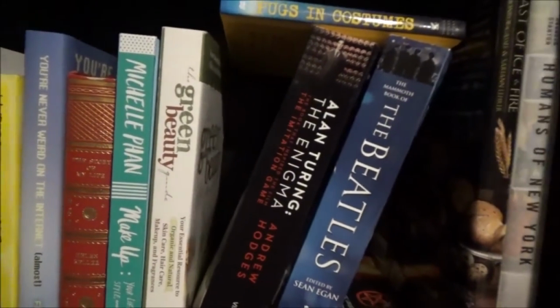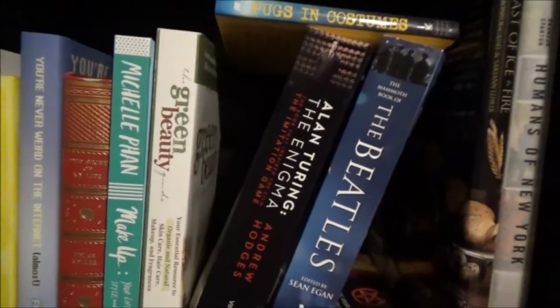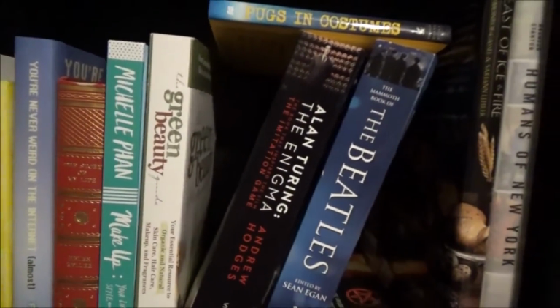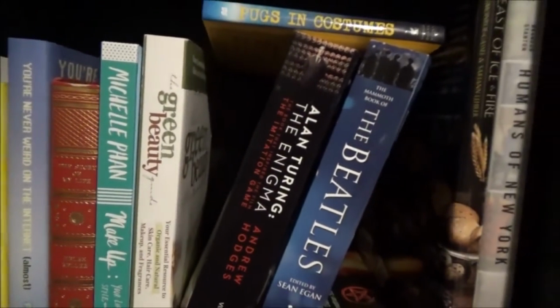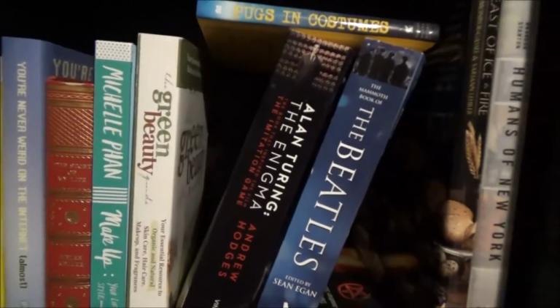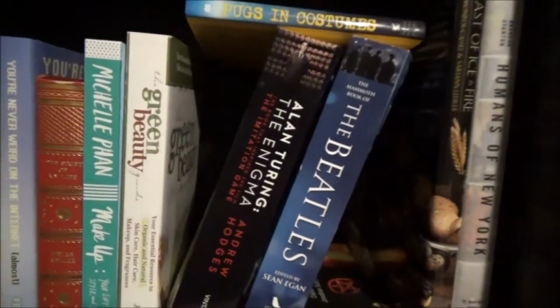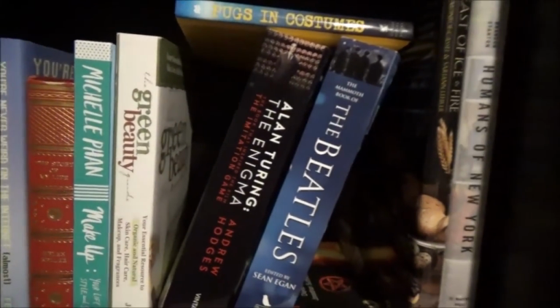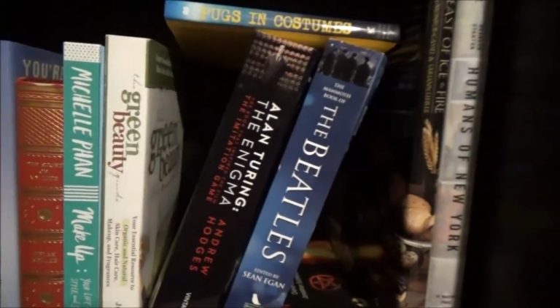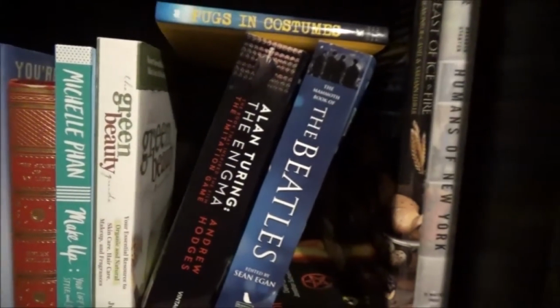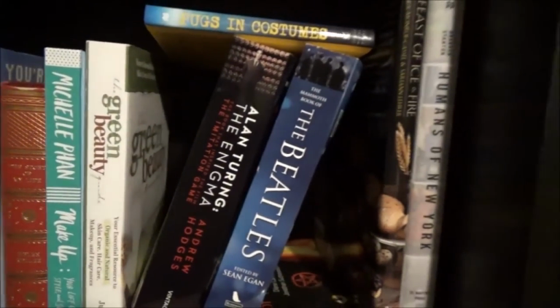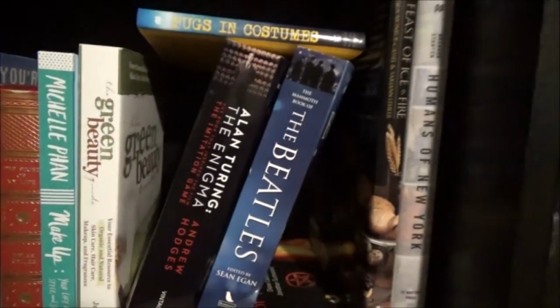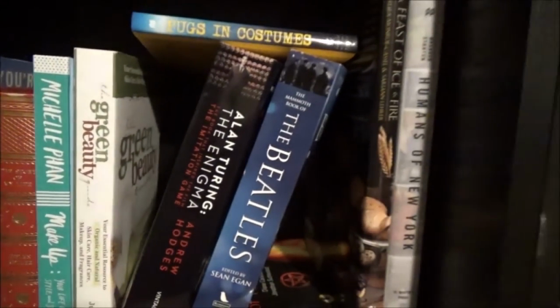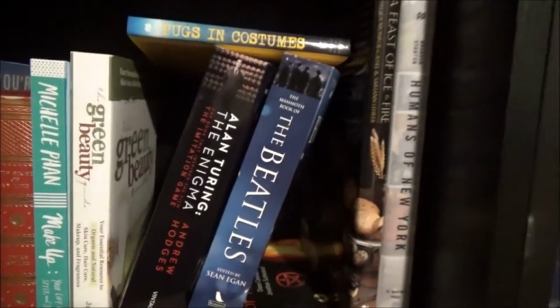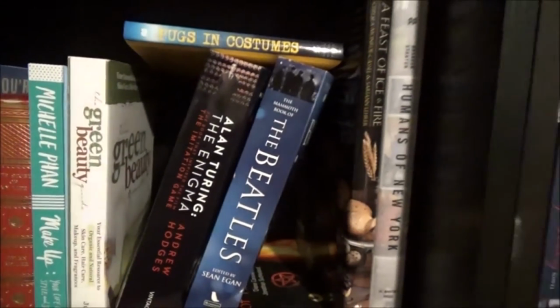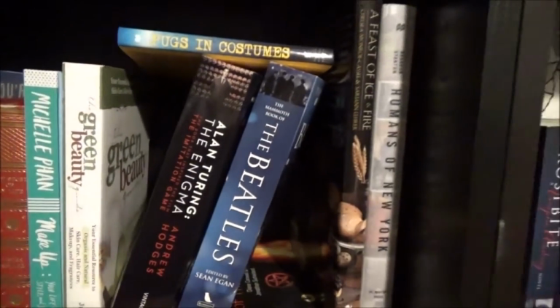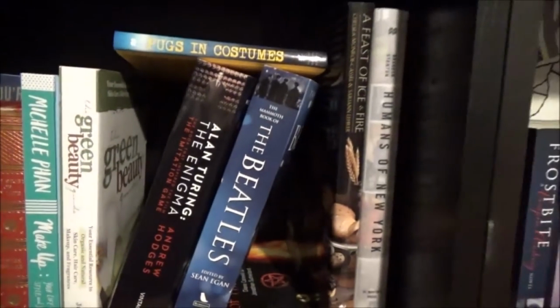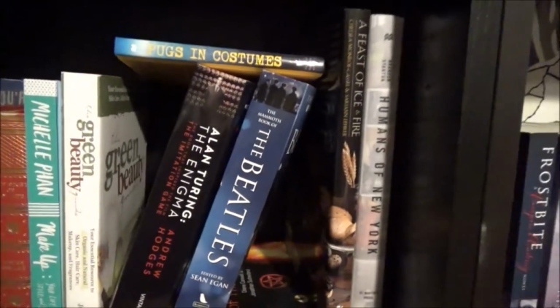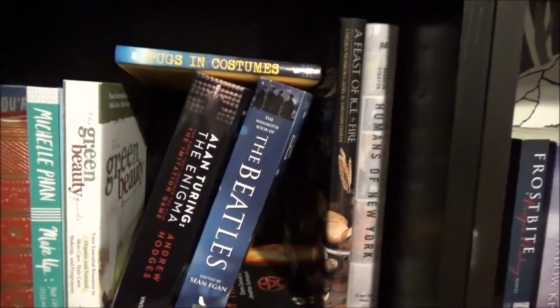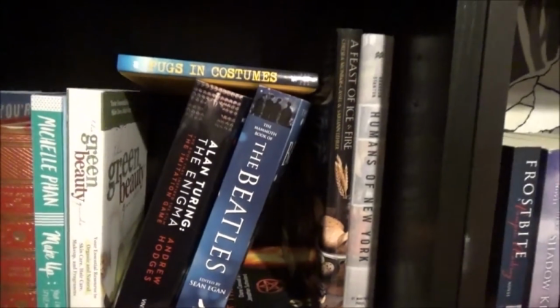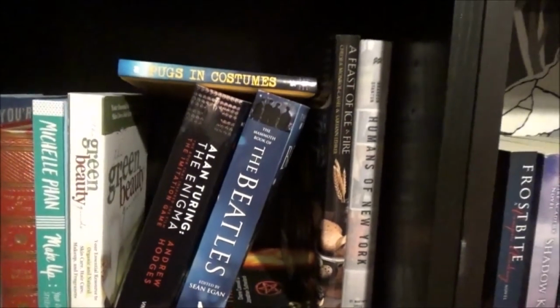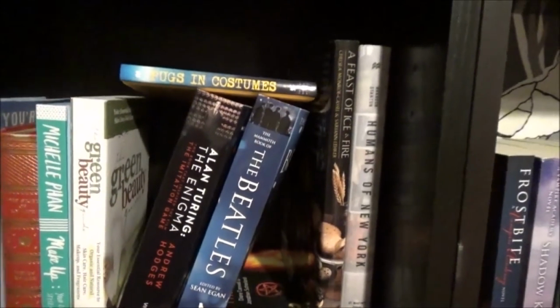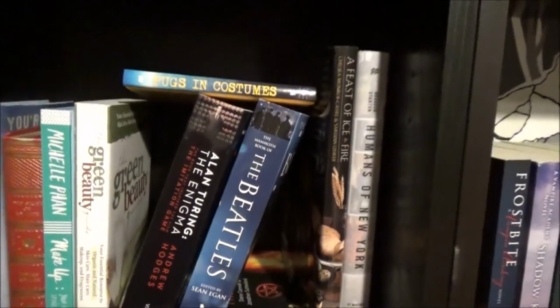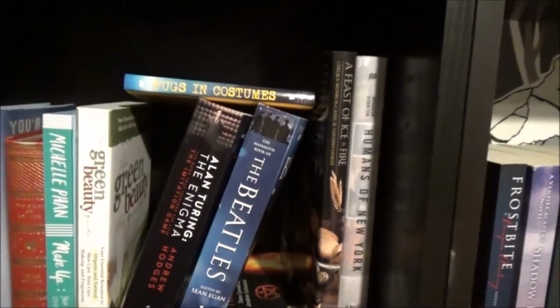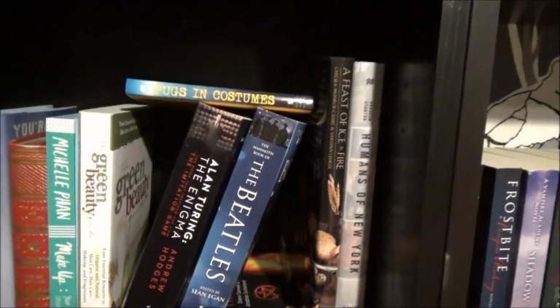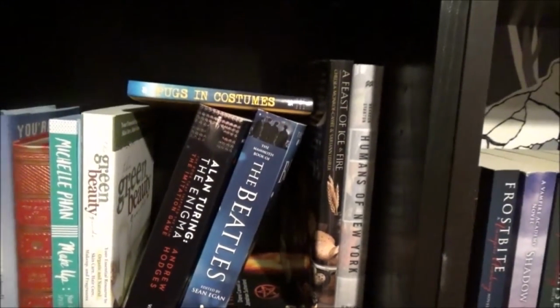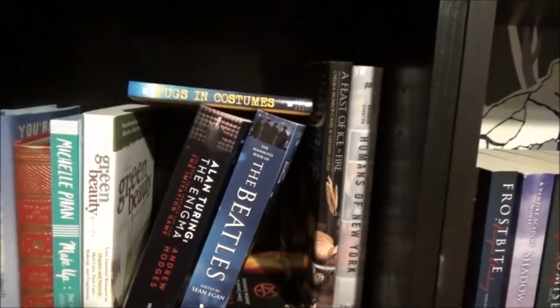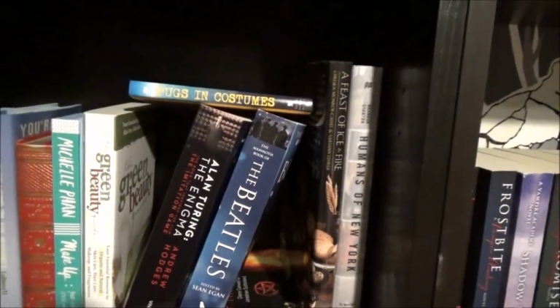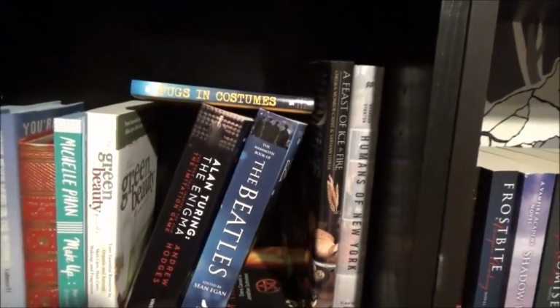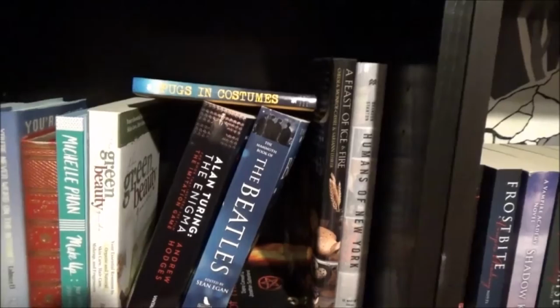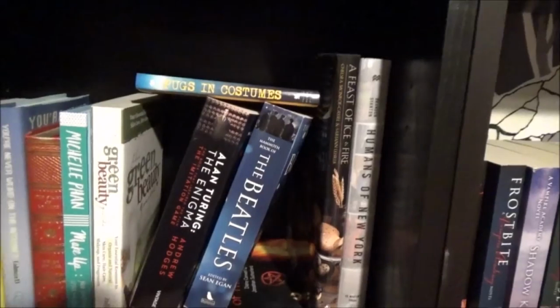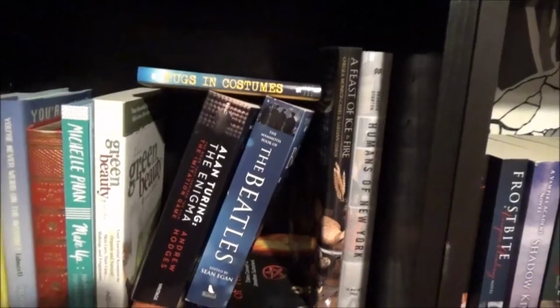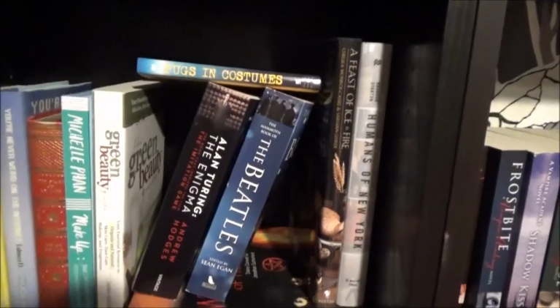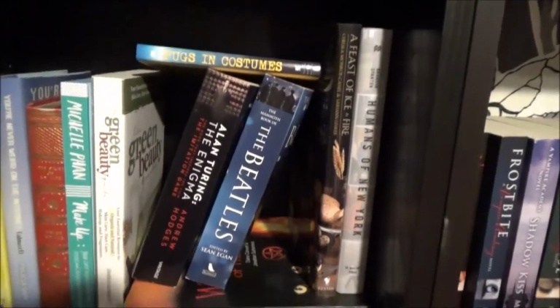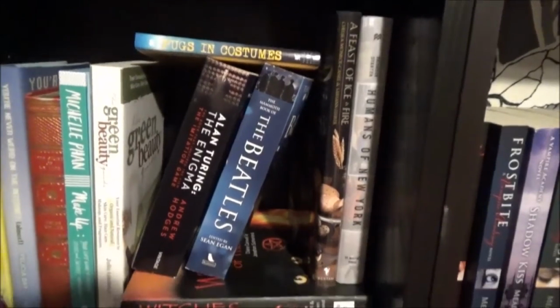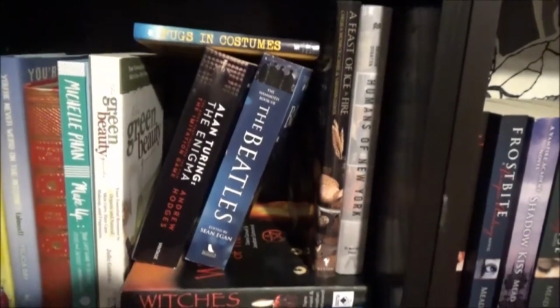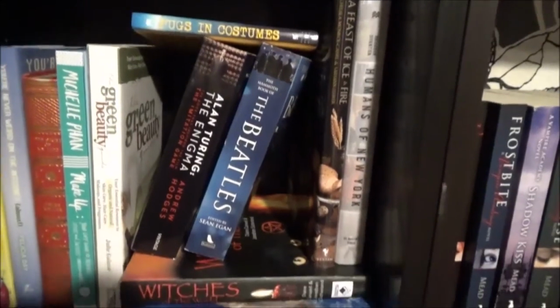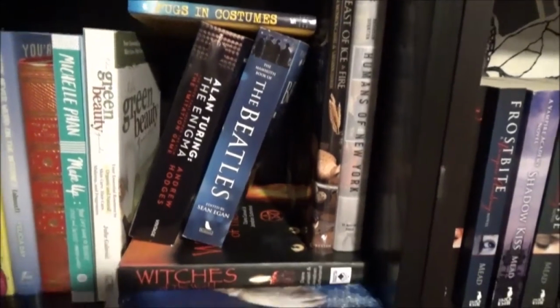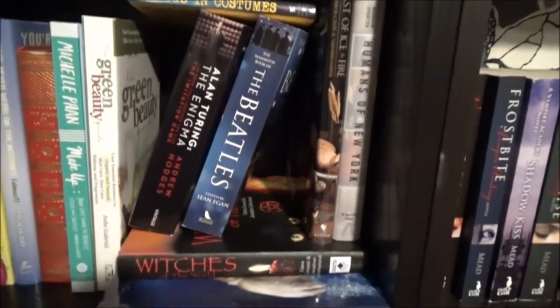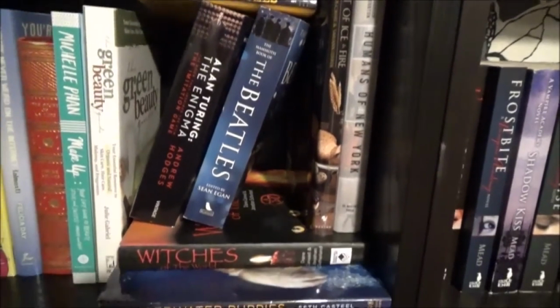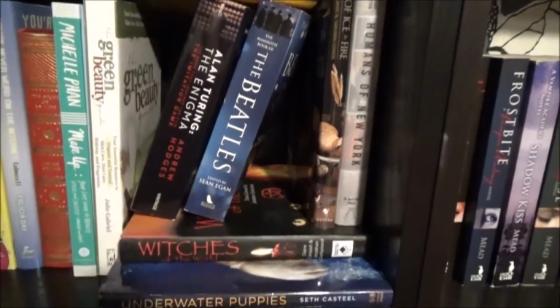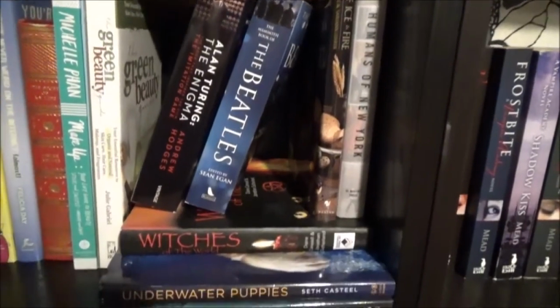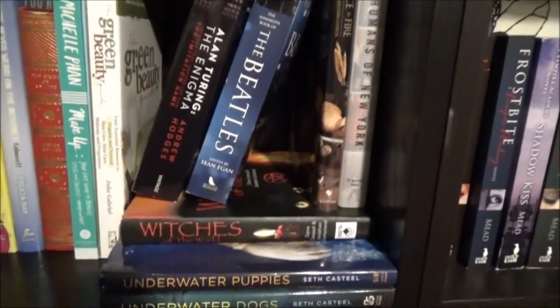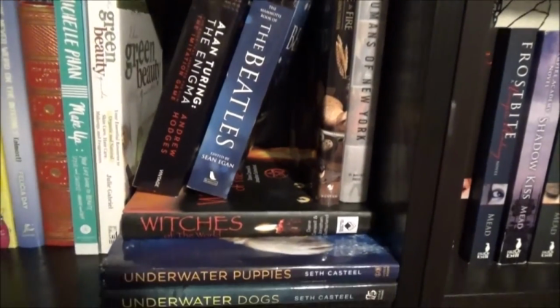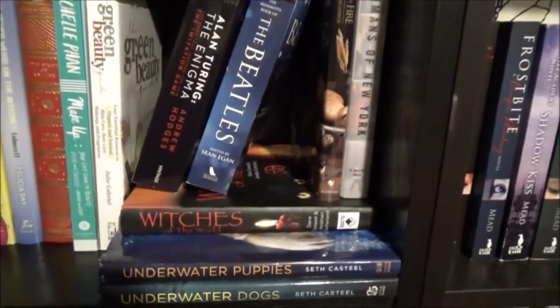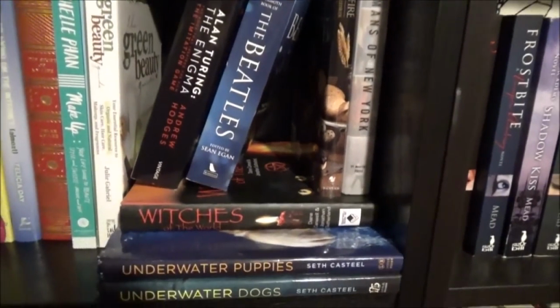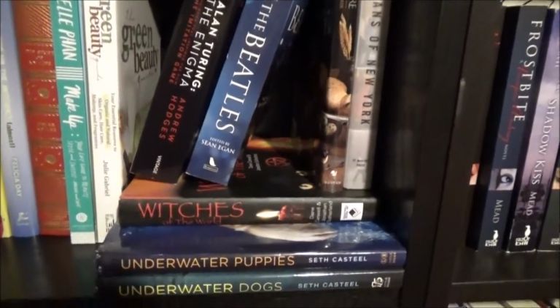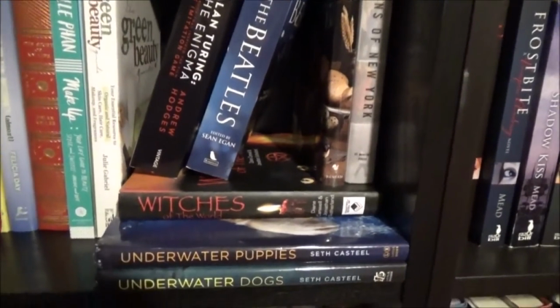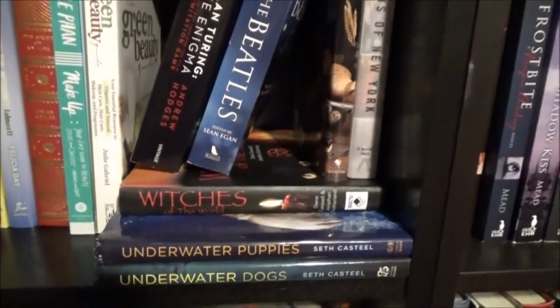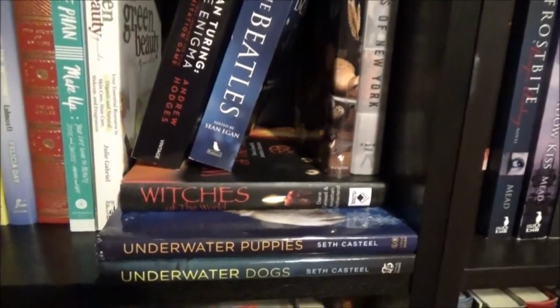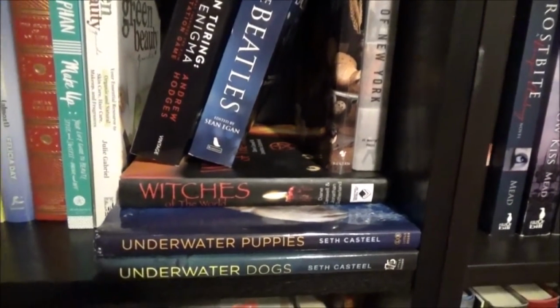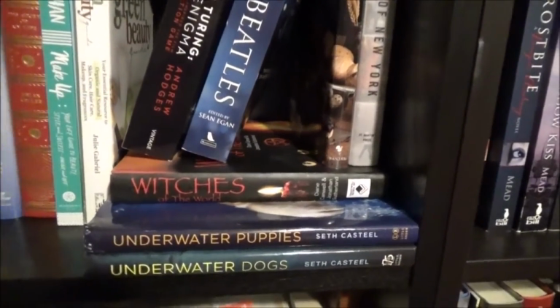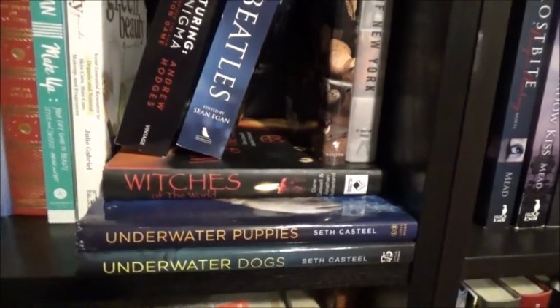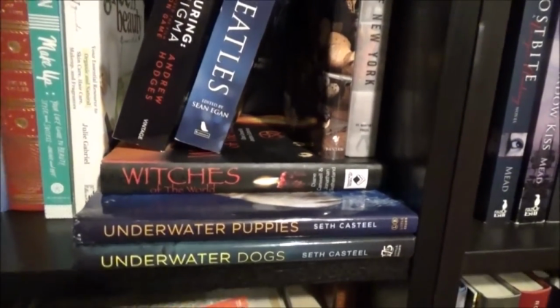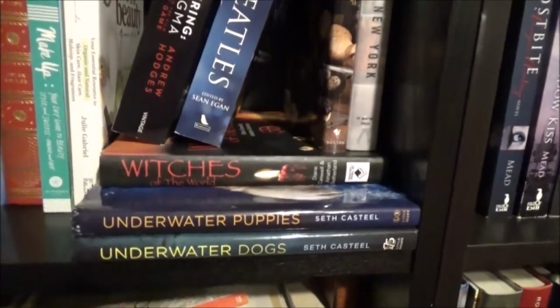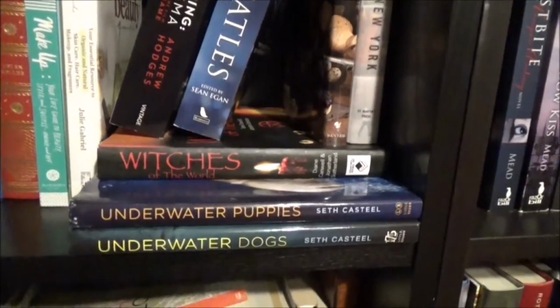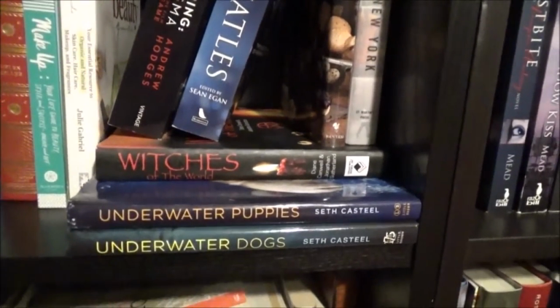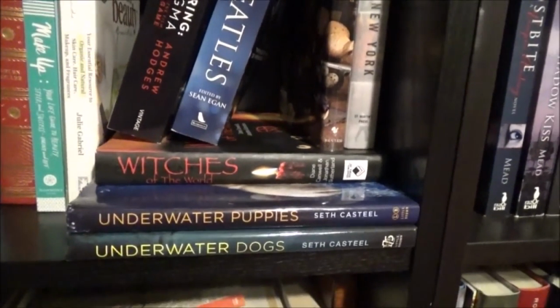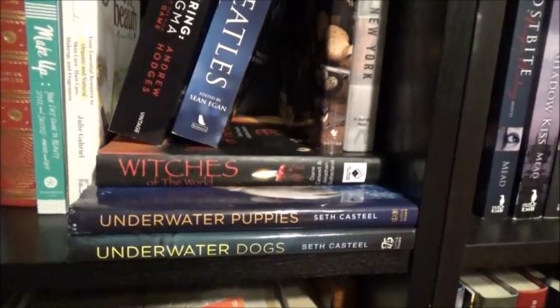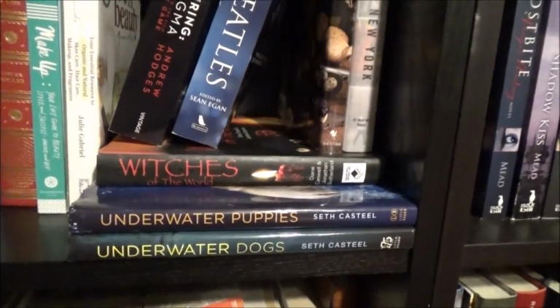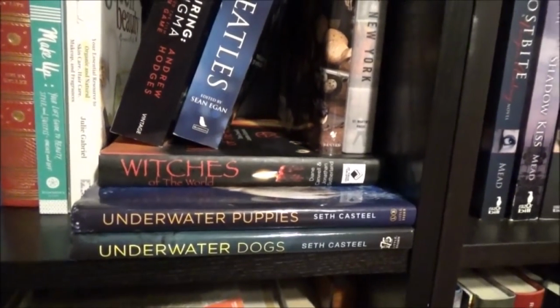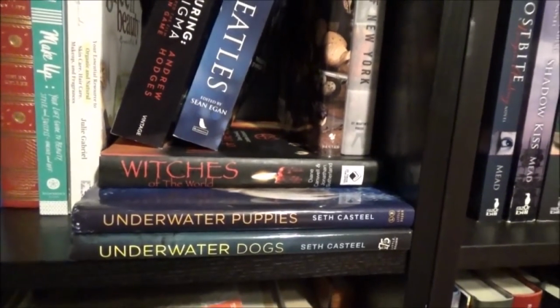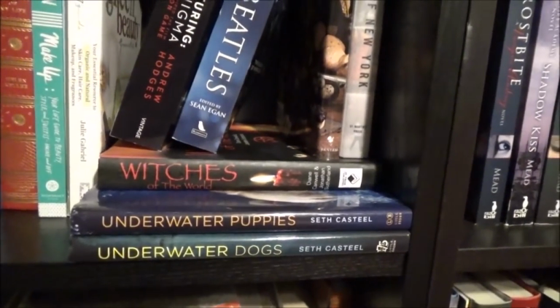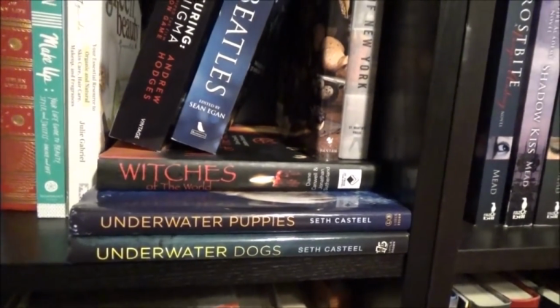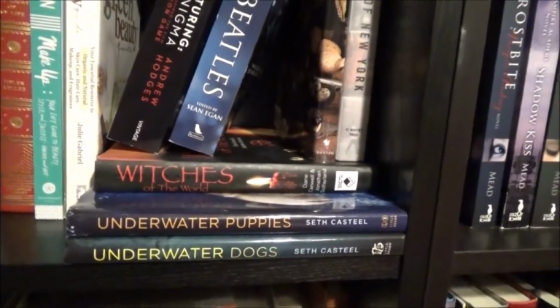The next shelf is my non-fiction shelf, which consists of memoirs and photography books, among others.